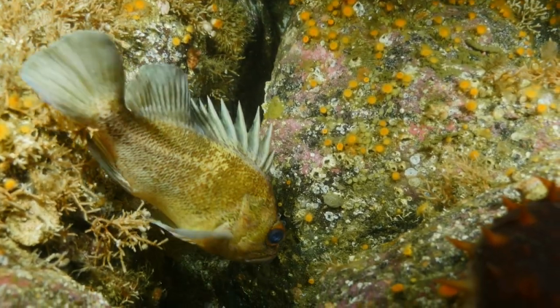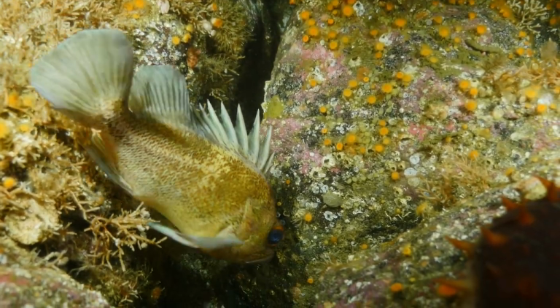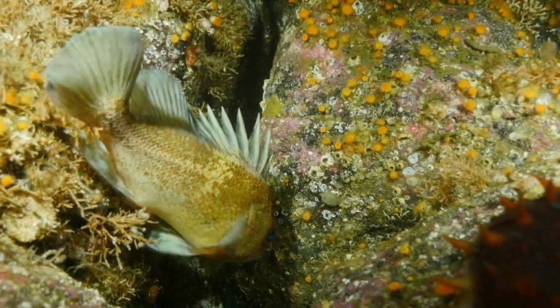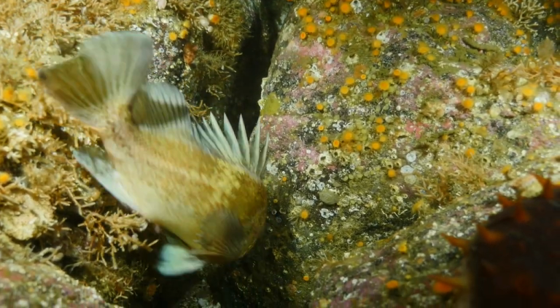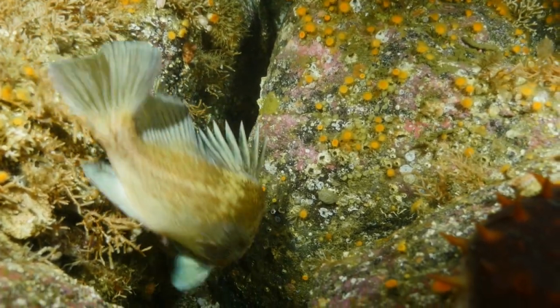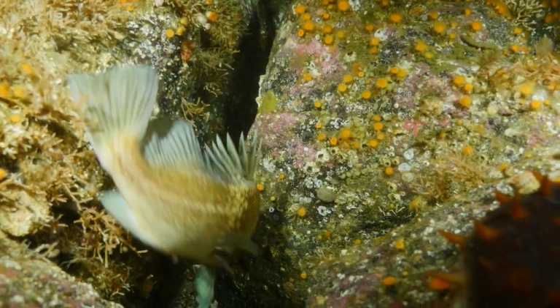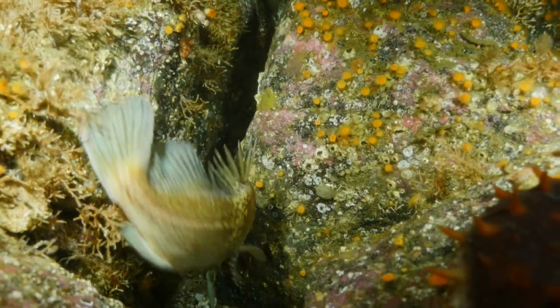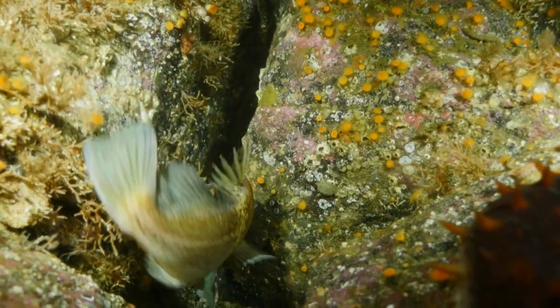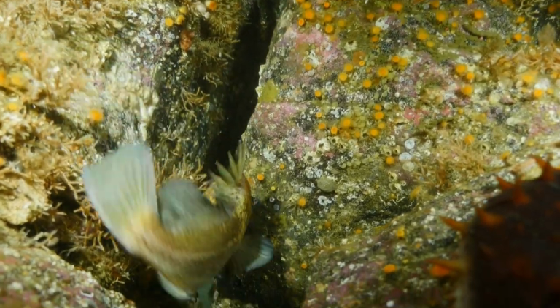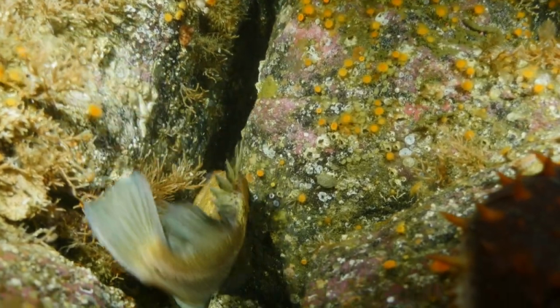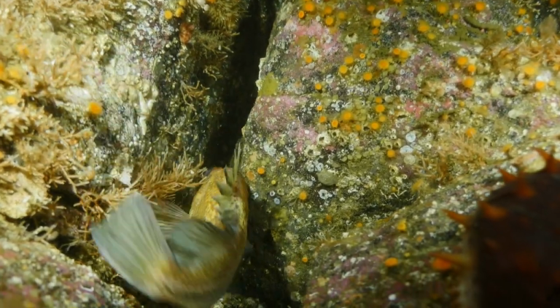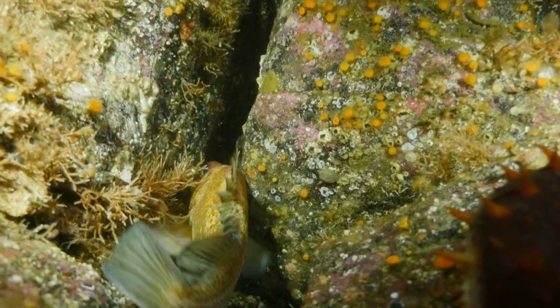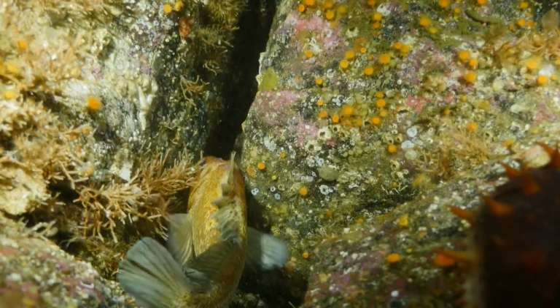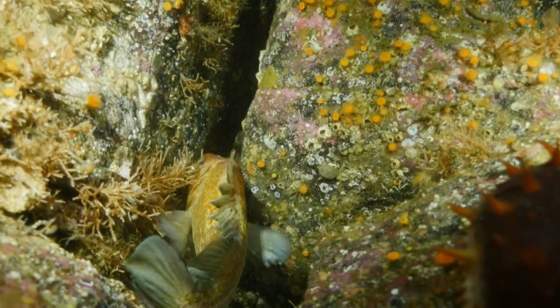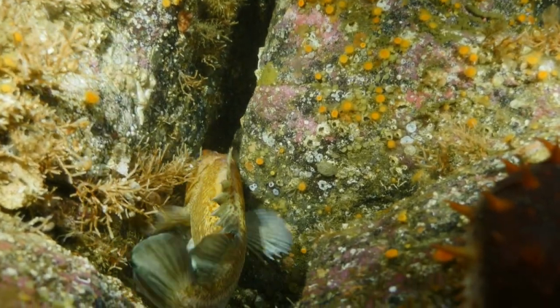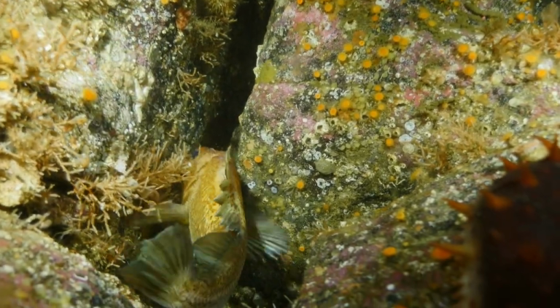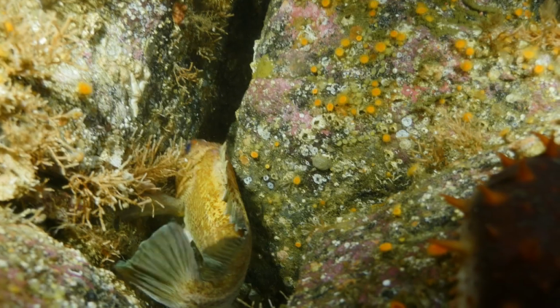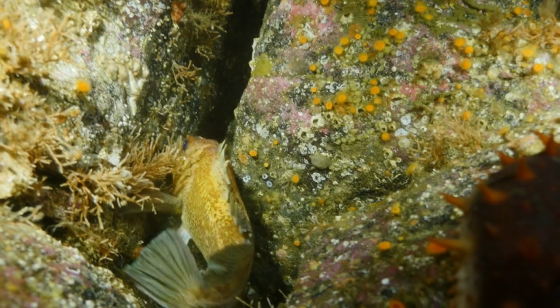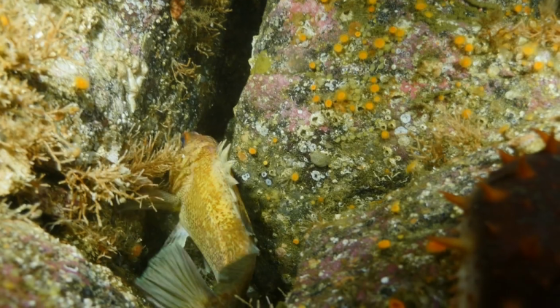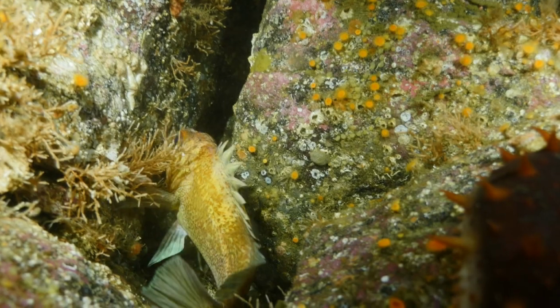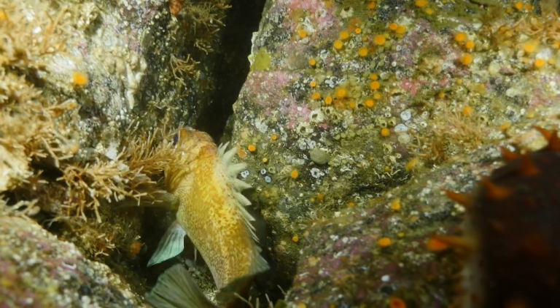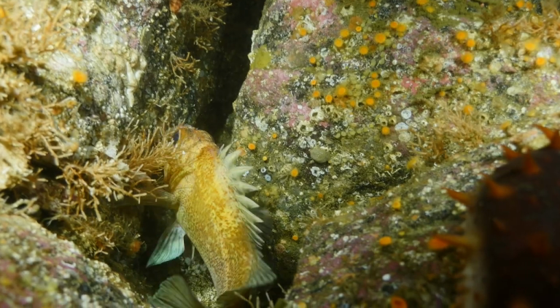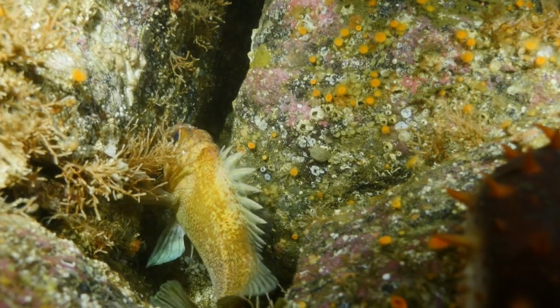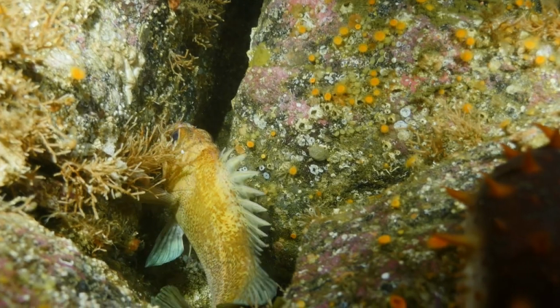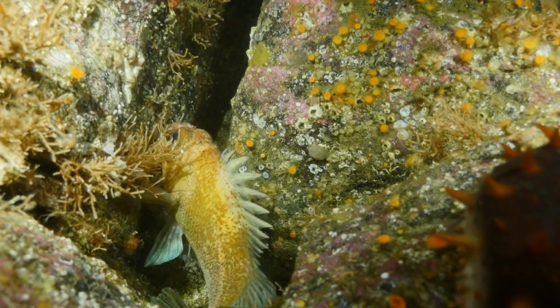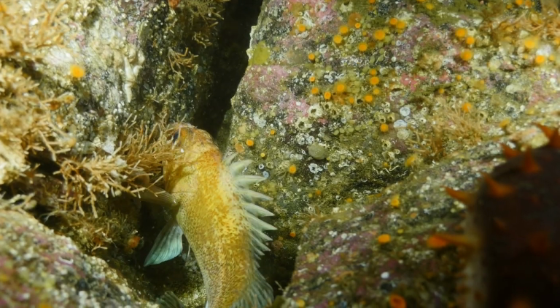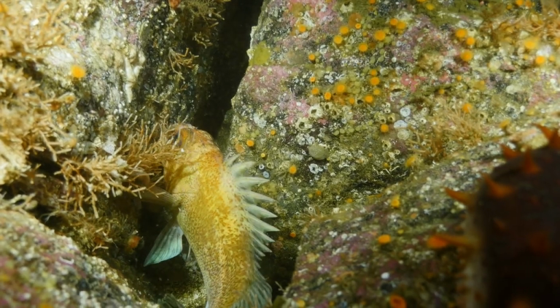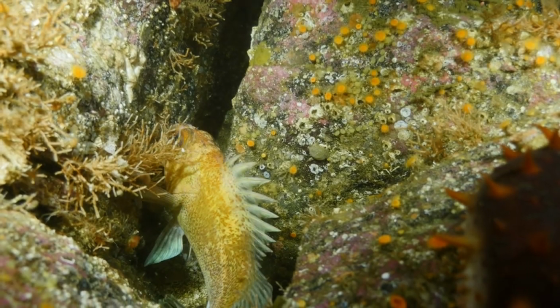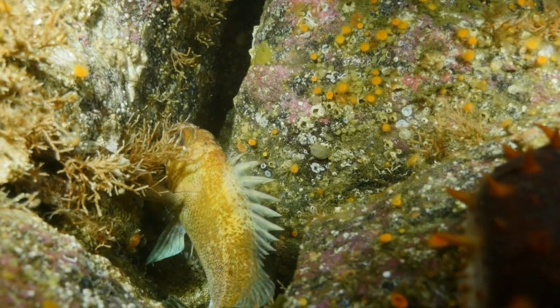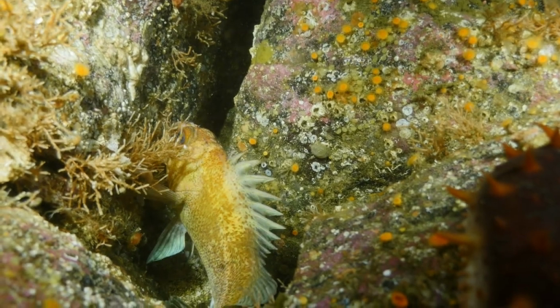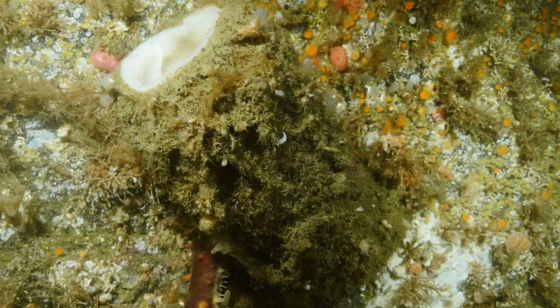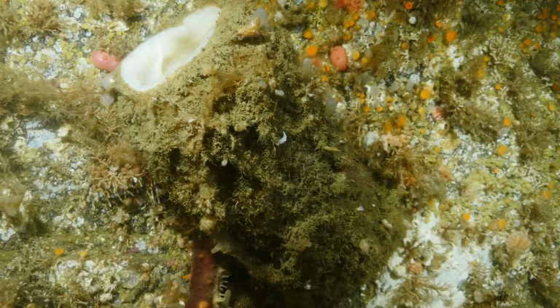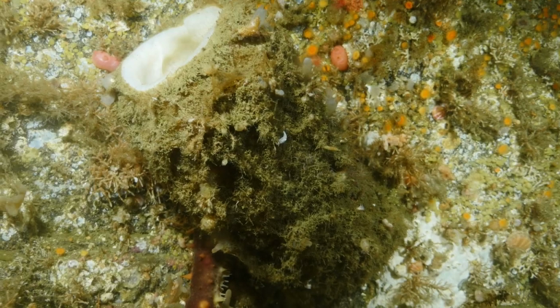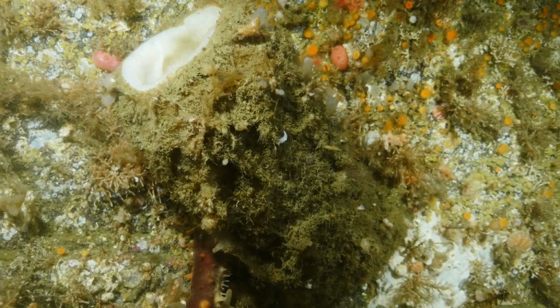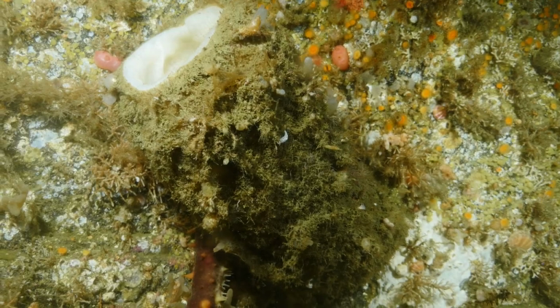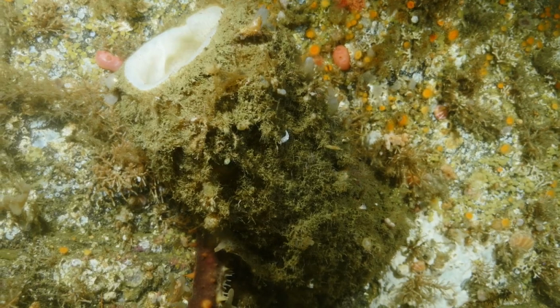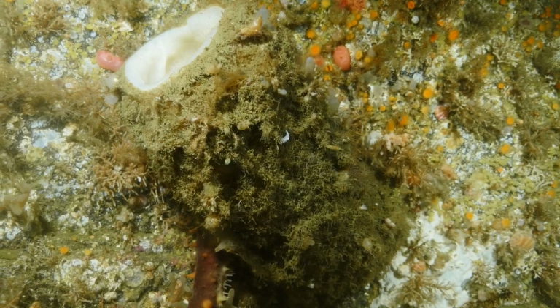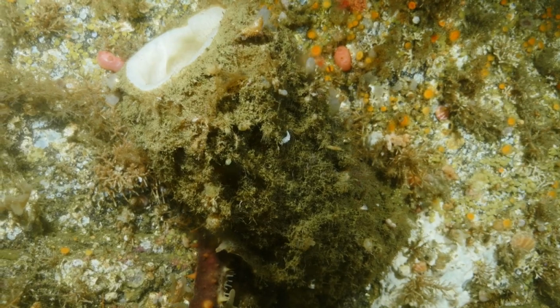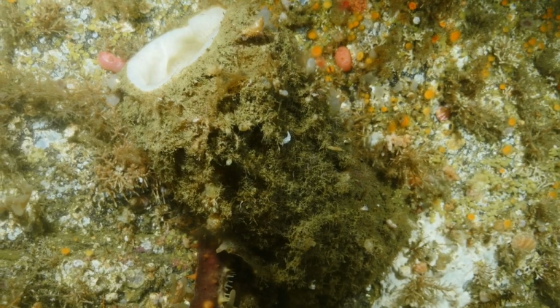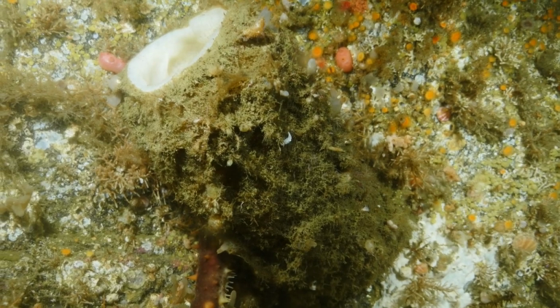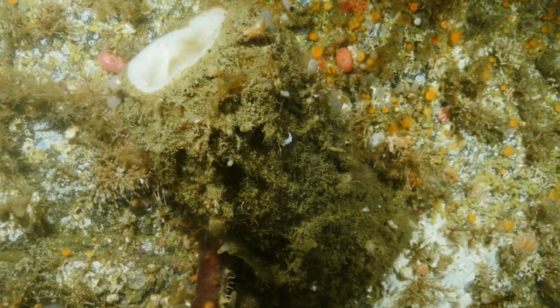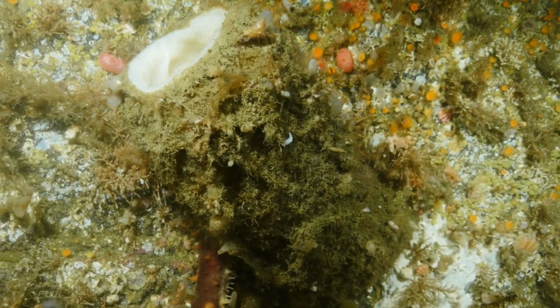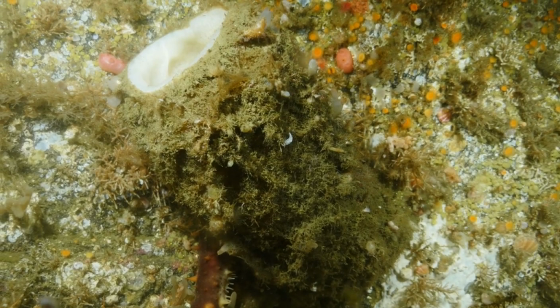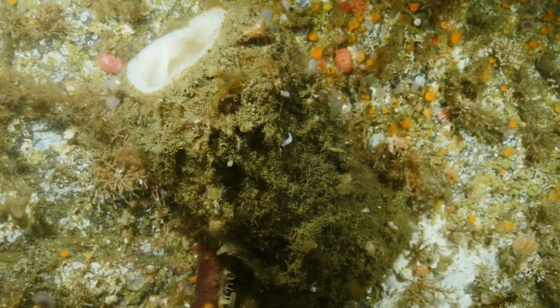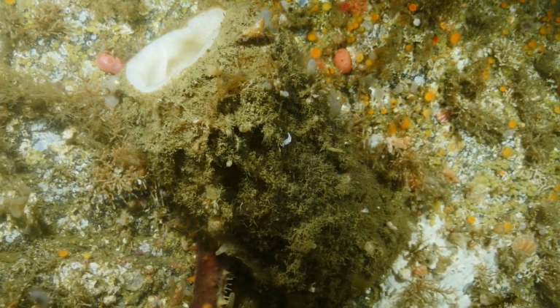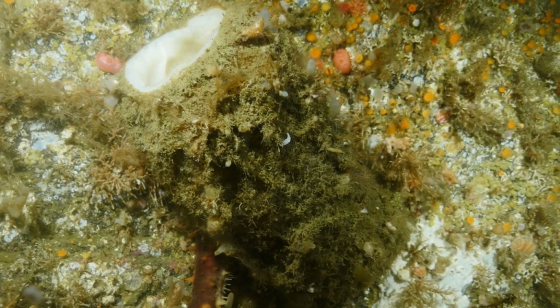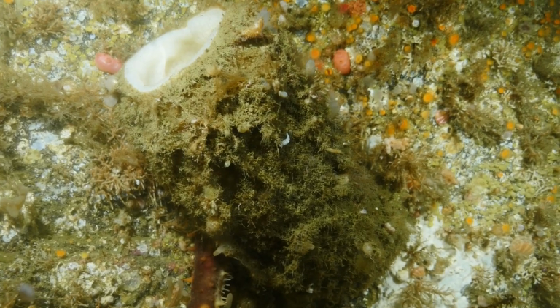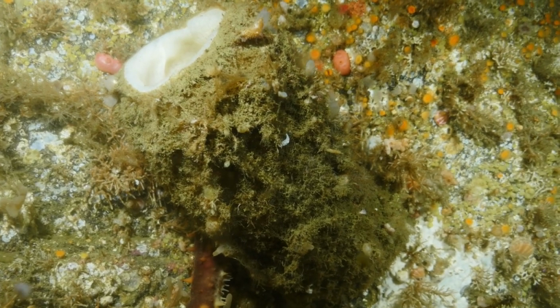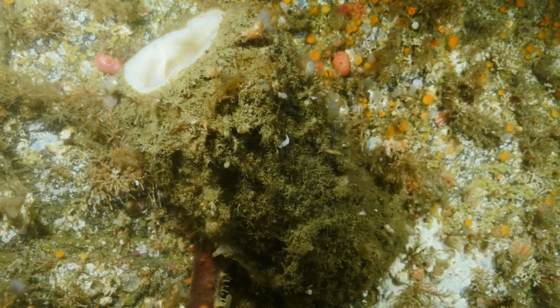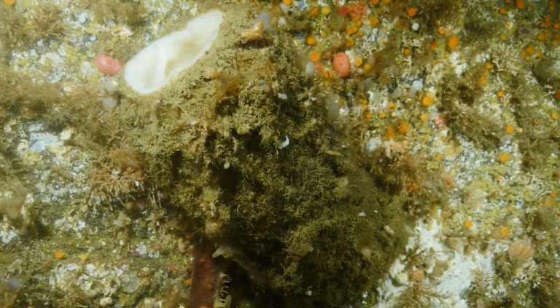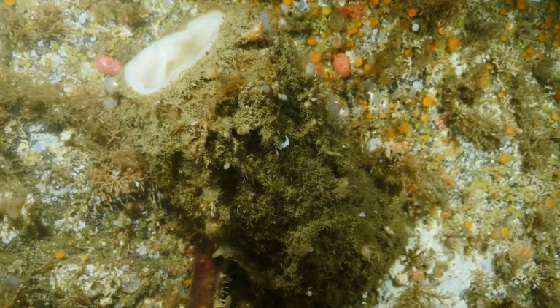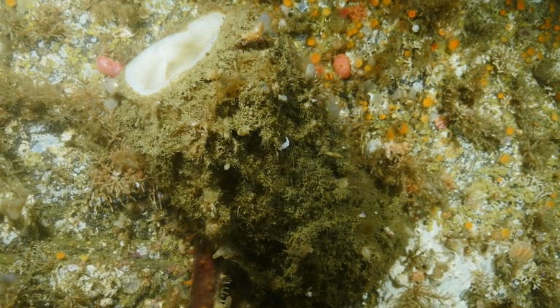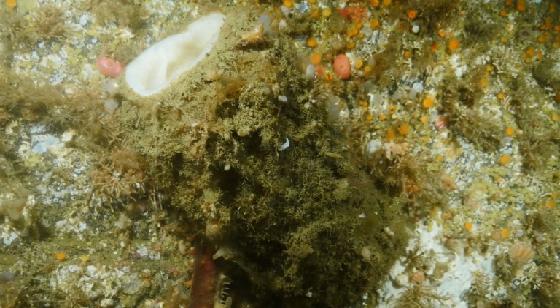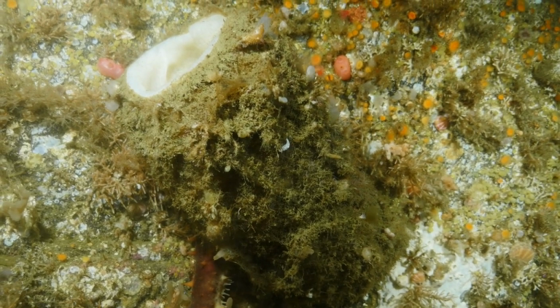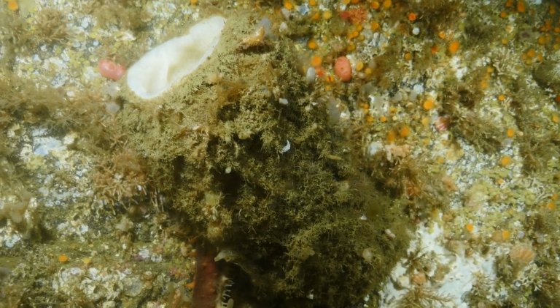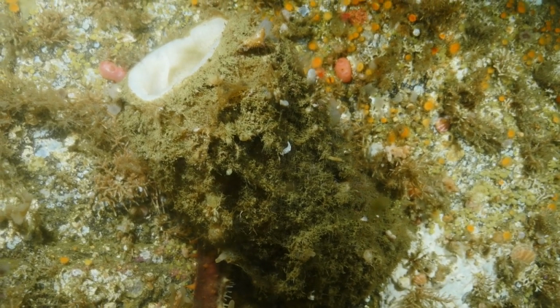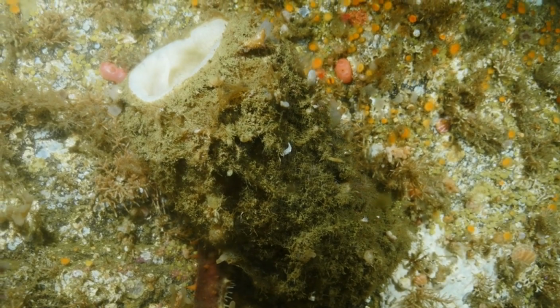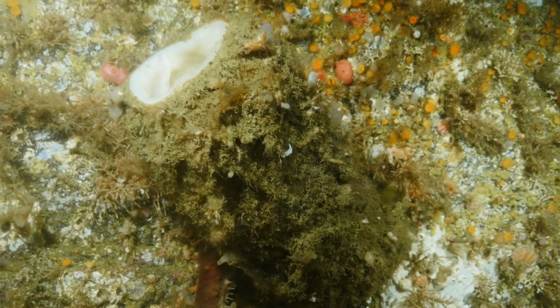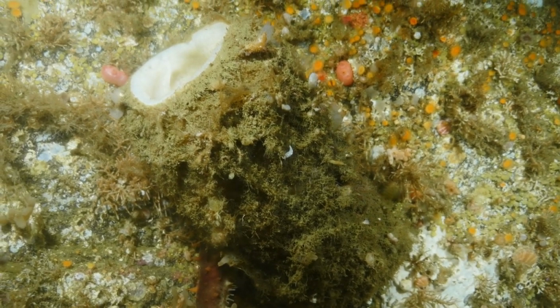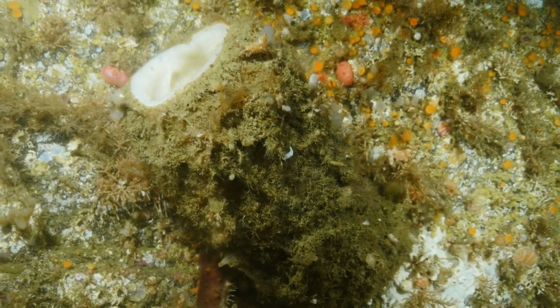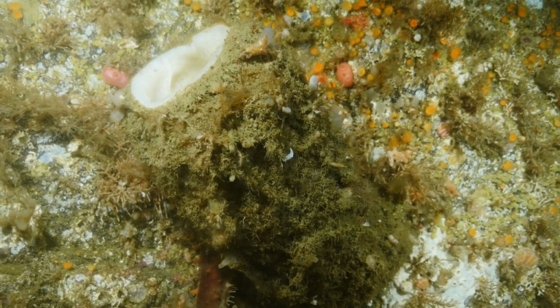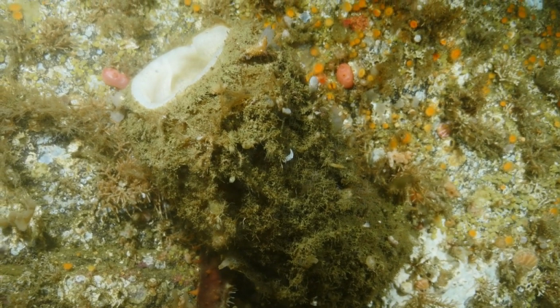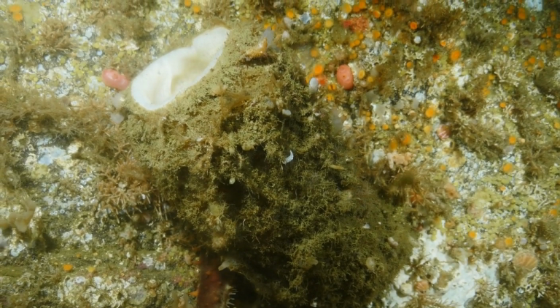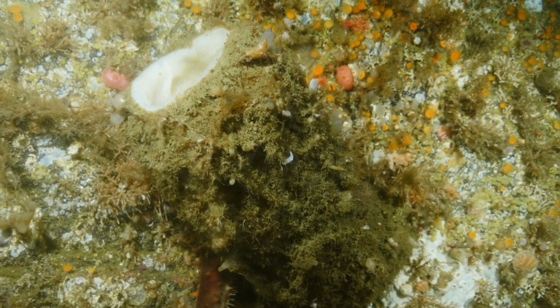A lot of these dive sites we're researching Central Coast rockfish populations. These are all quillback rockfish. Right now they're a species of concern, but we're working on figuring out just how concerned we should be.